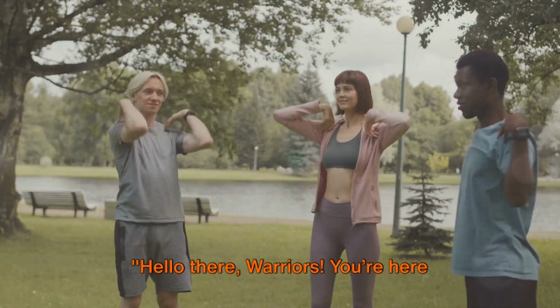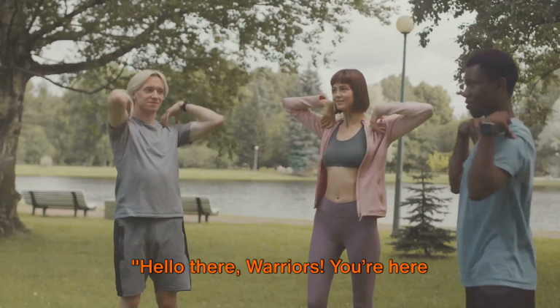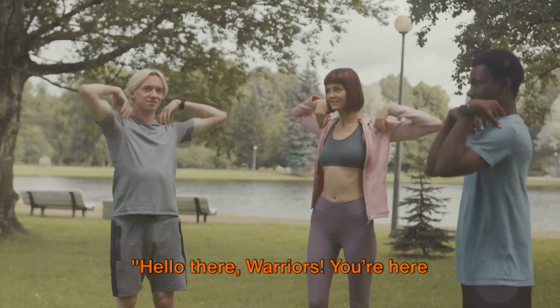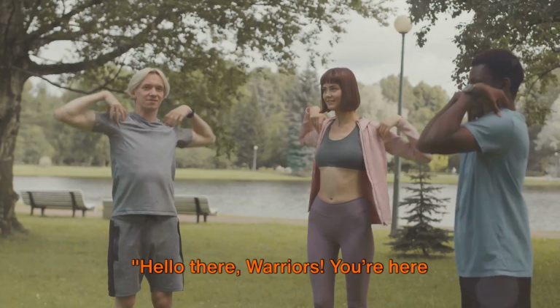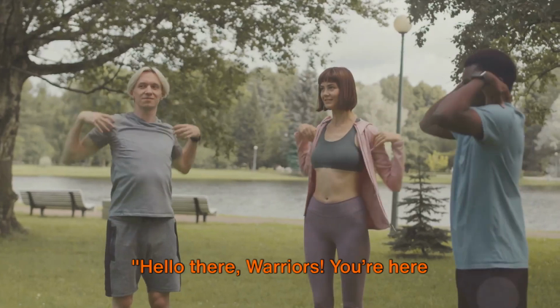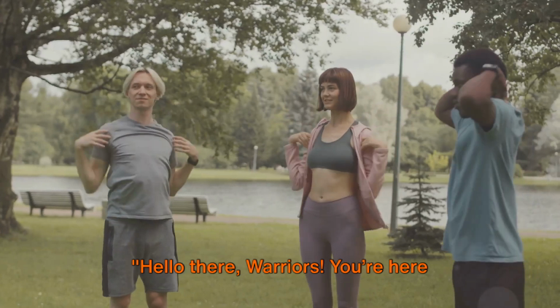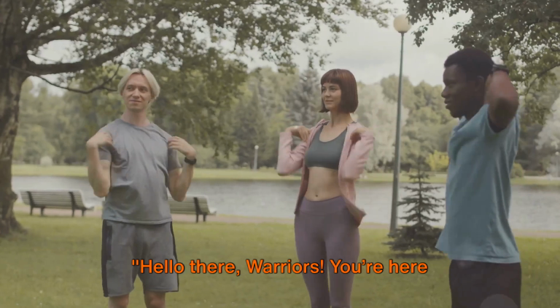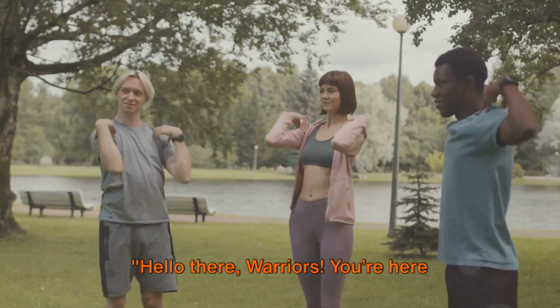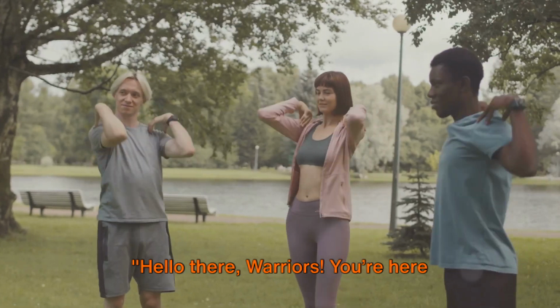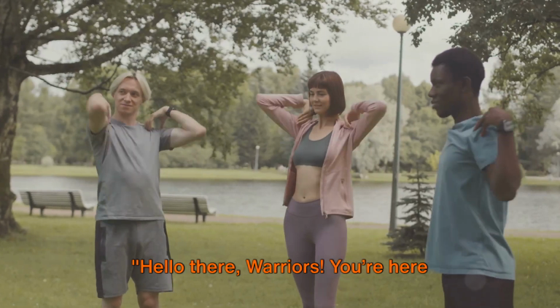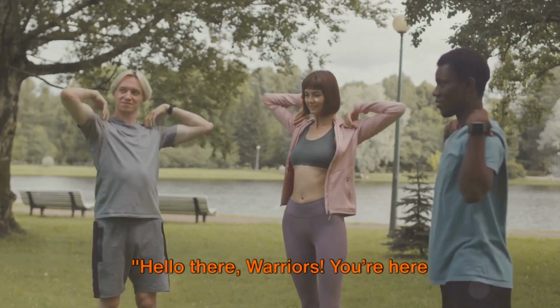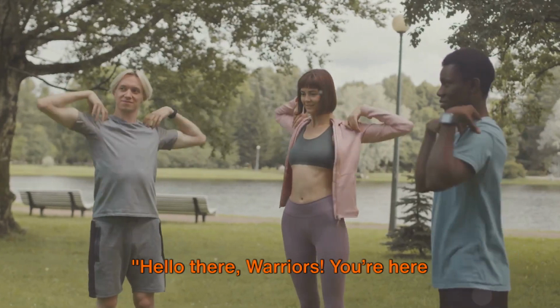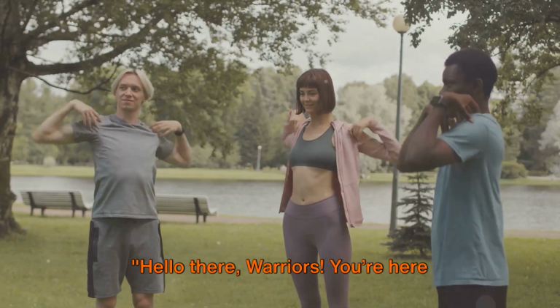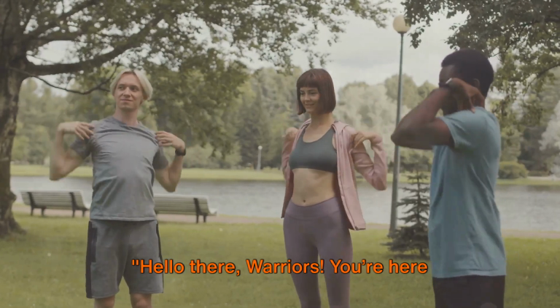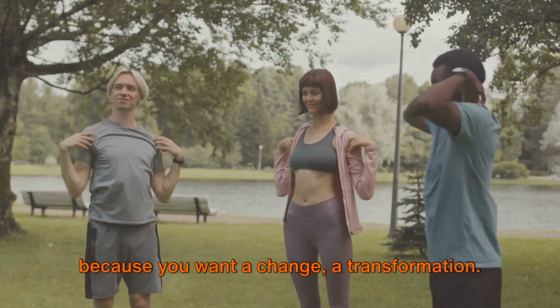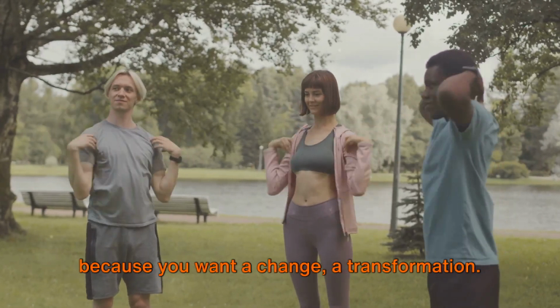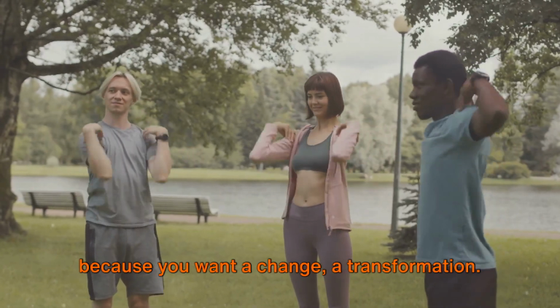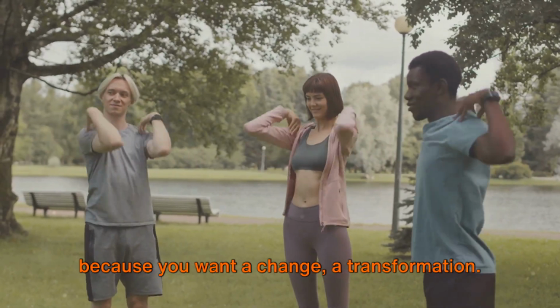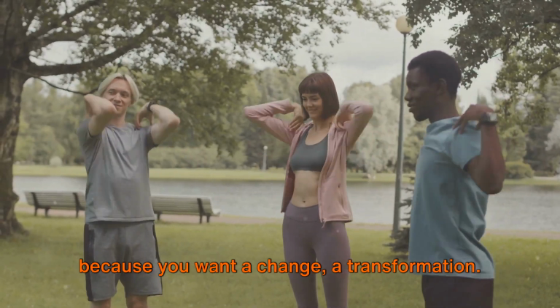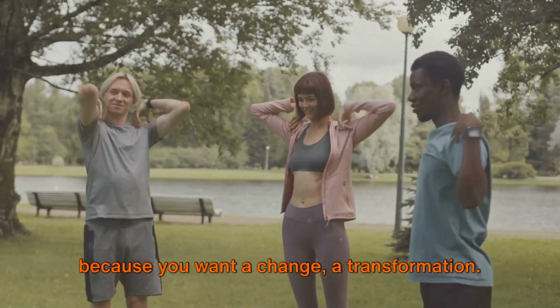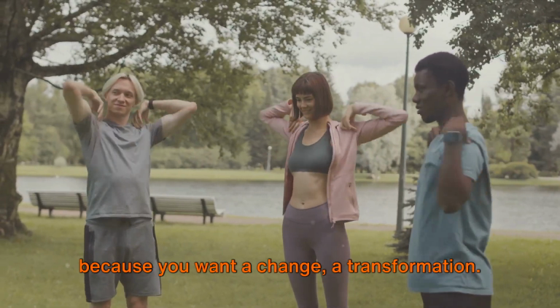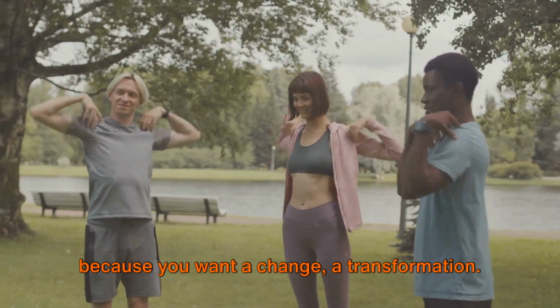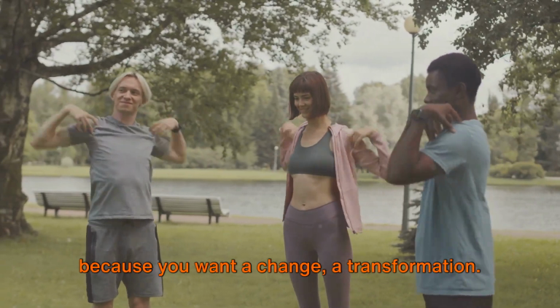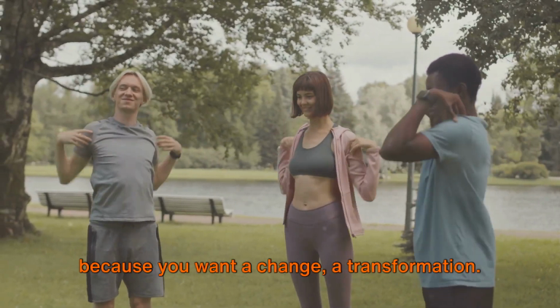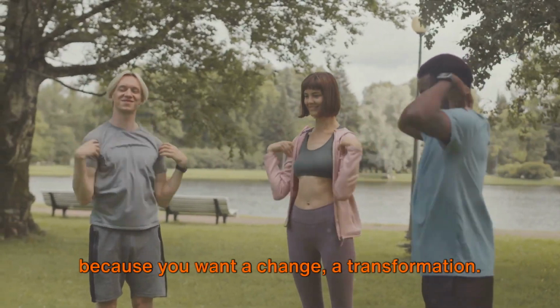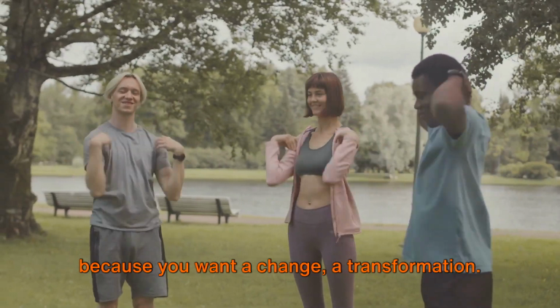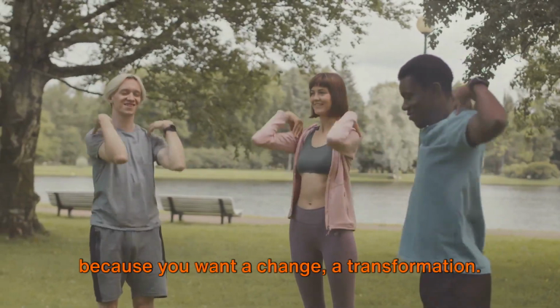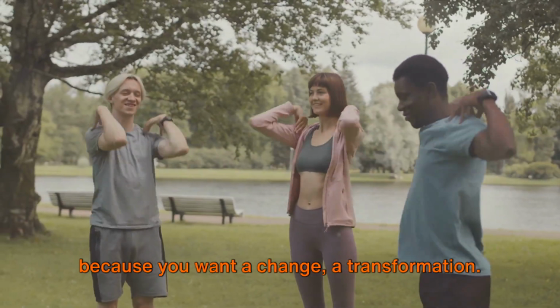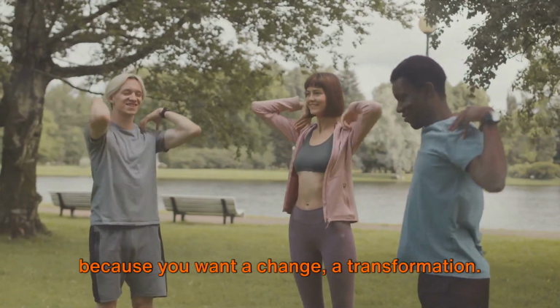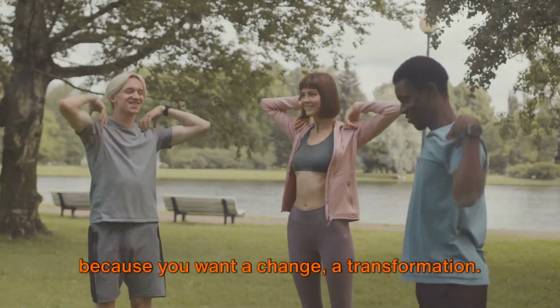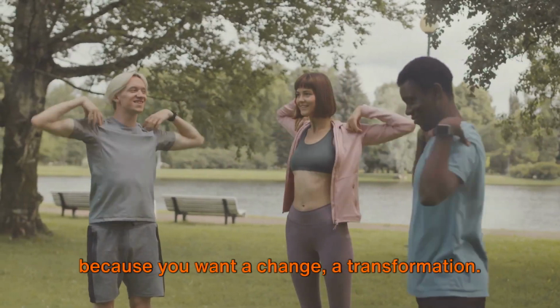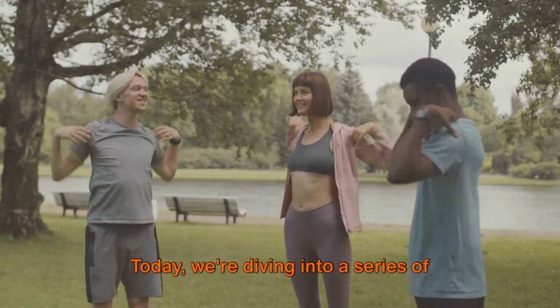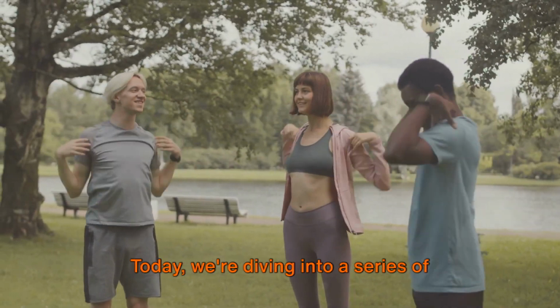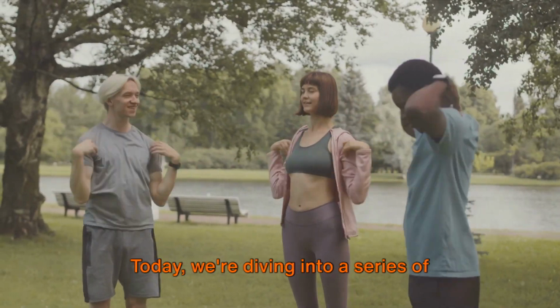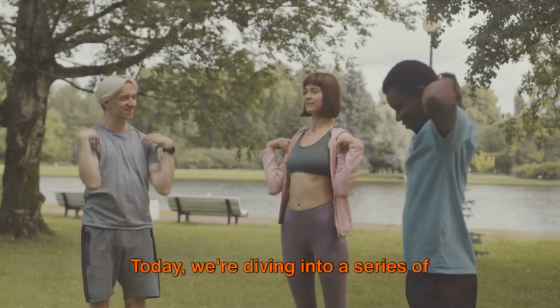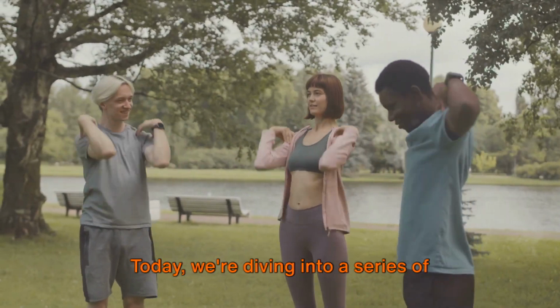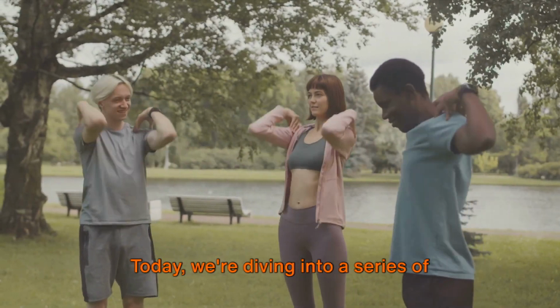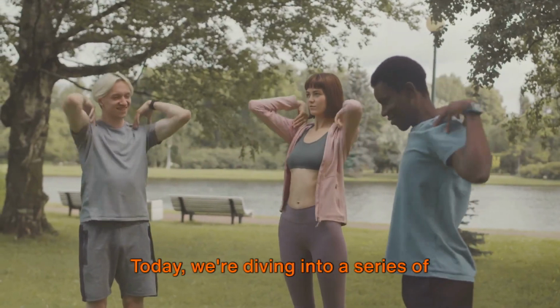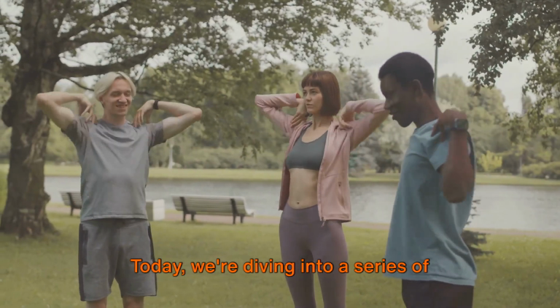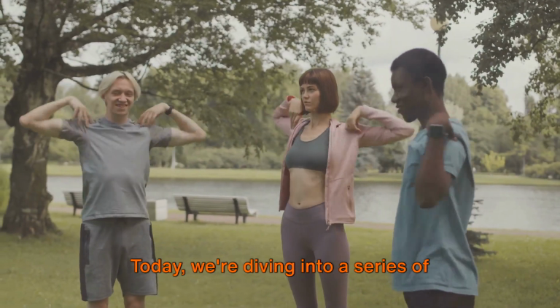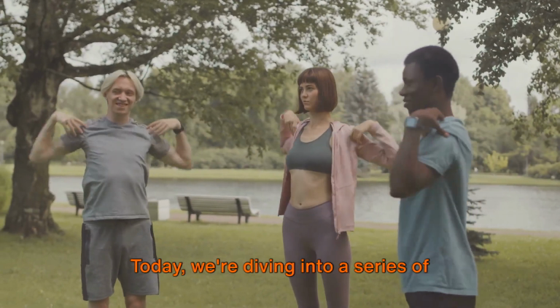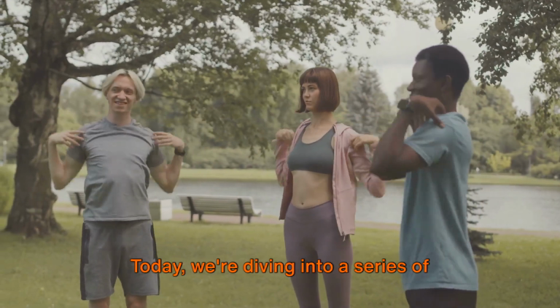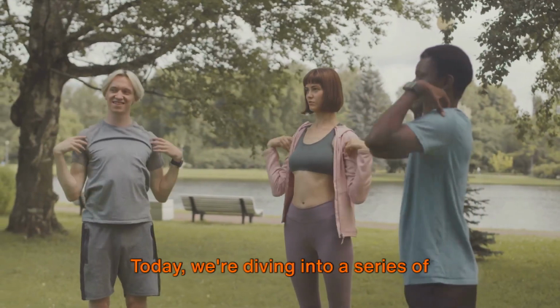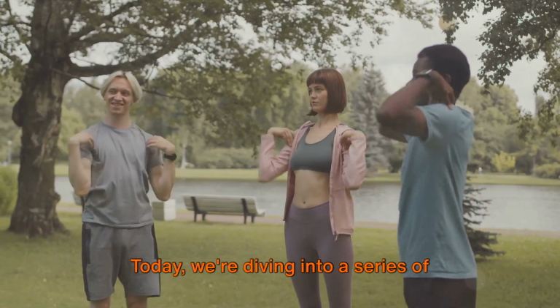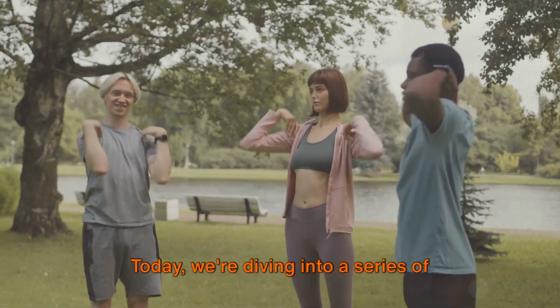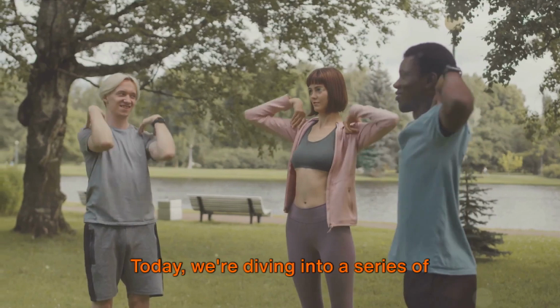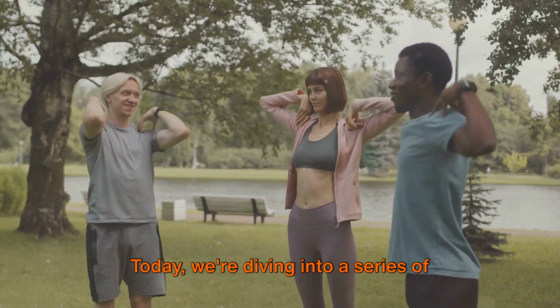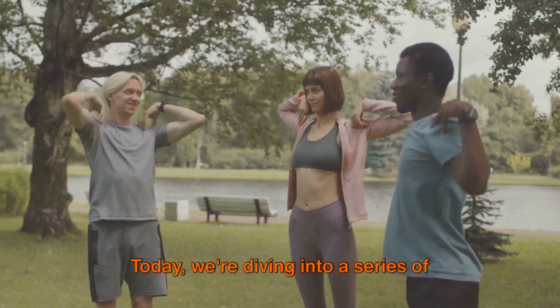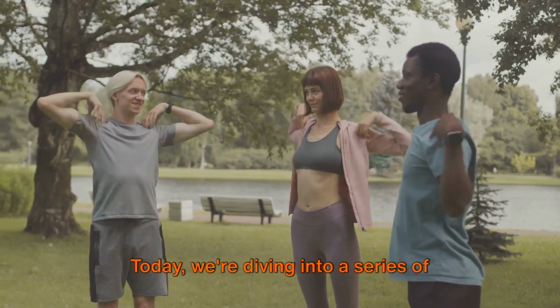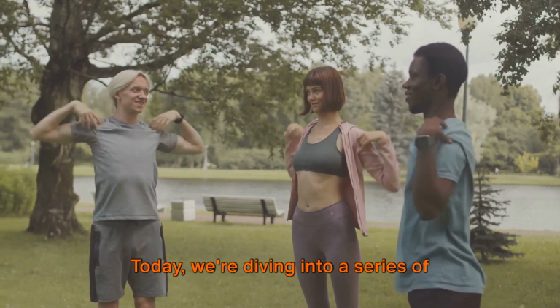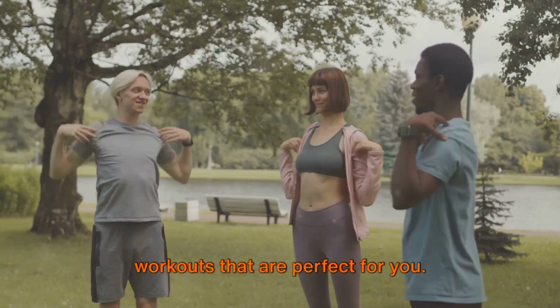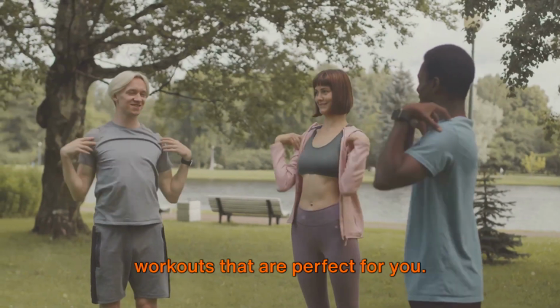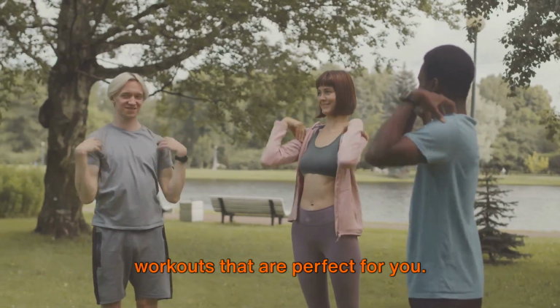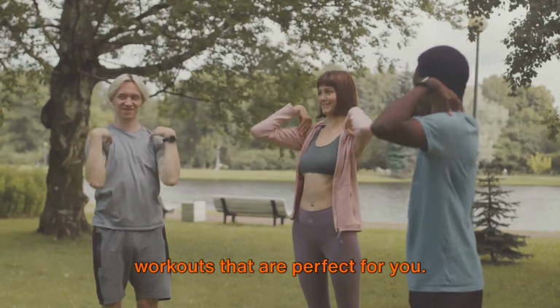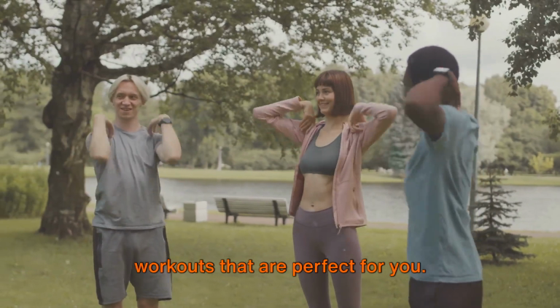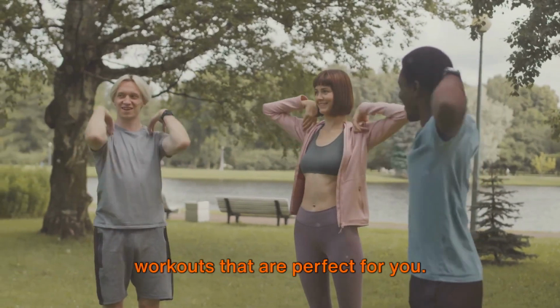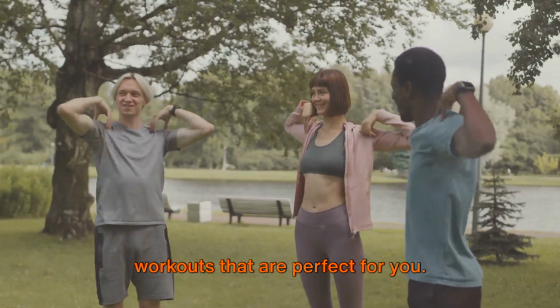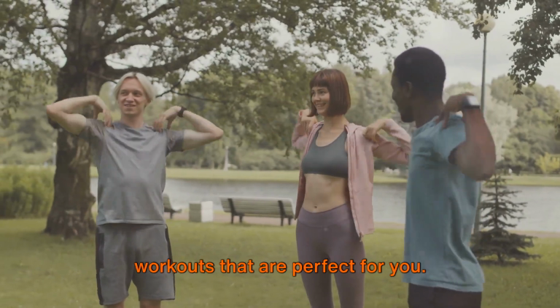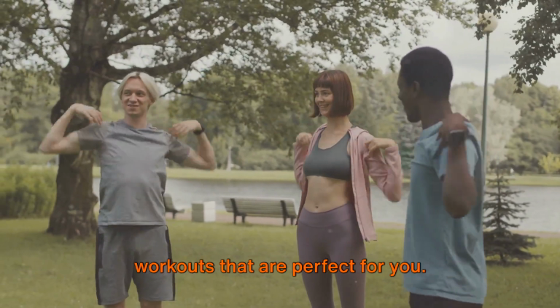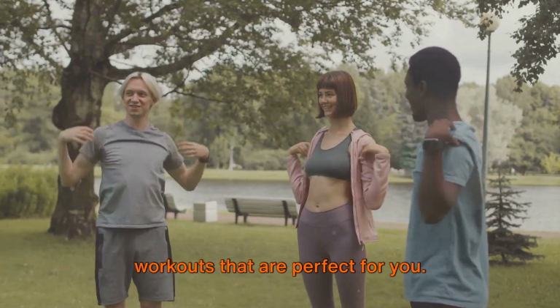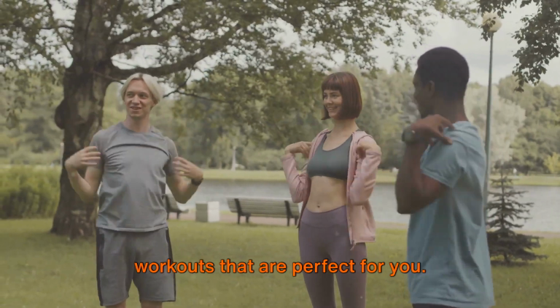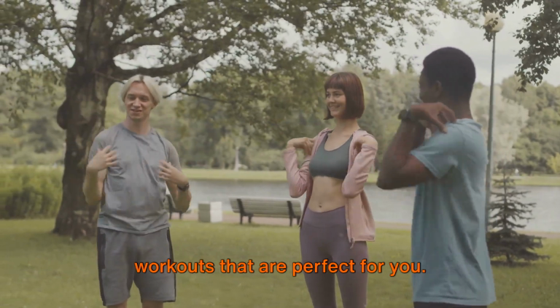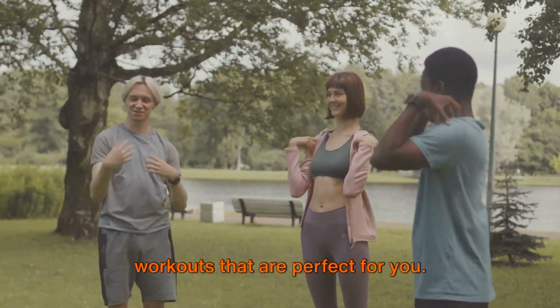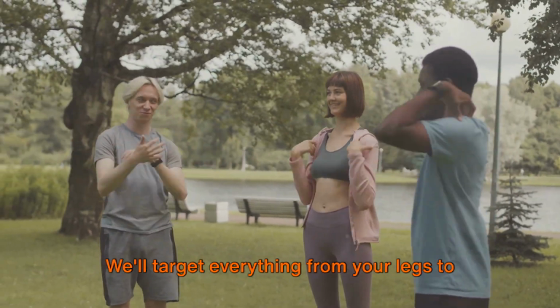Hello there, warriors. You're here because you want change, a transformation. Today we're diving into a series of workouts that are perfect for you.